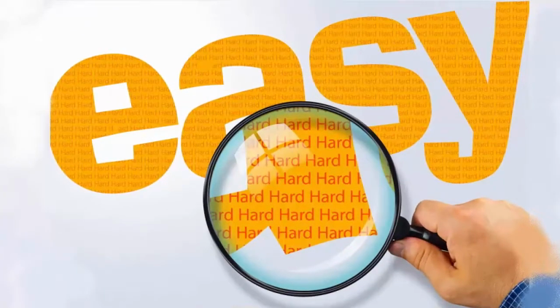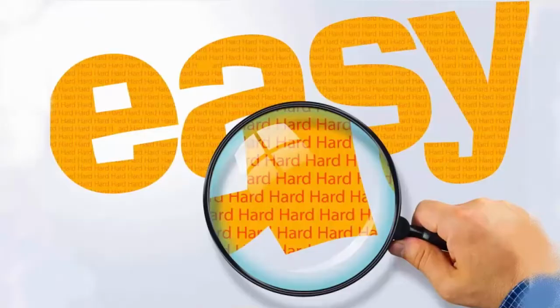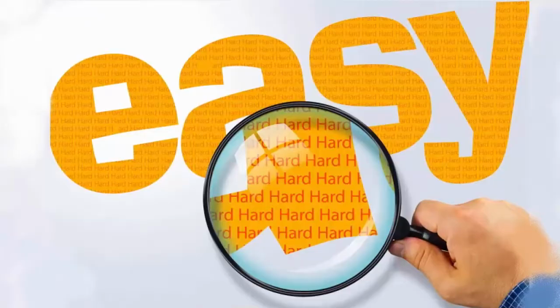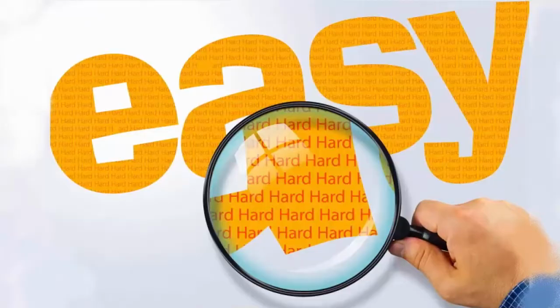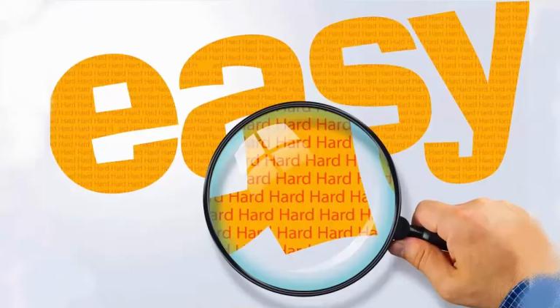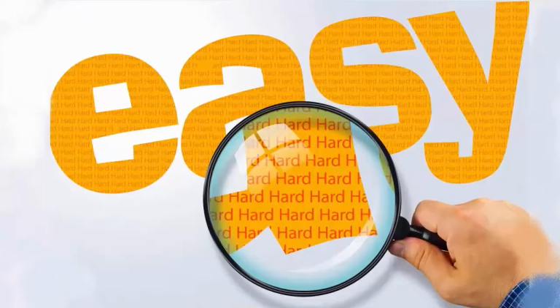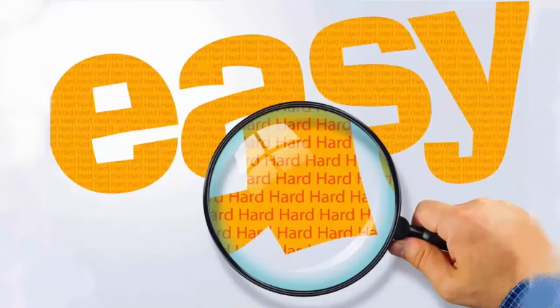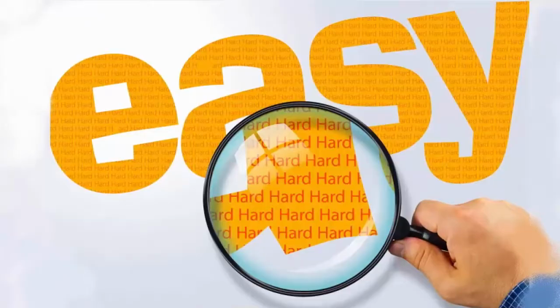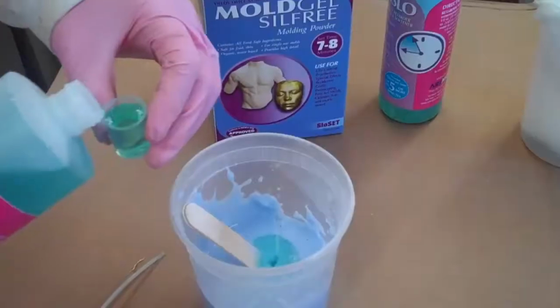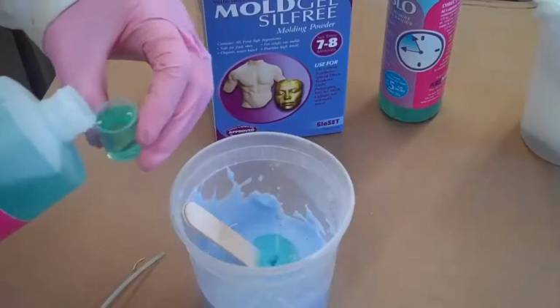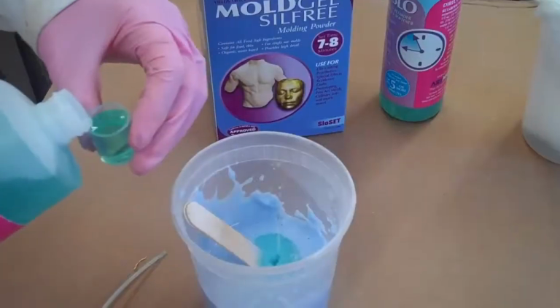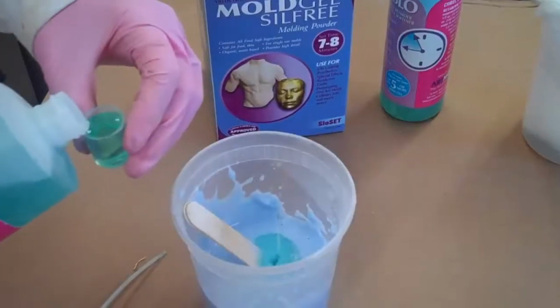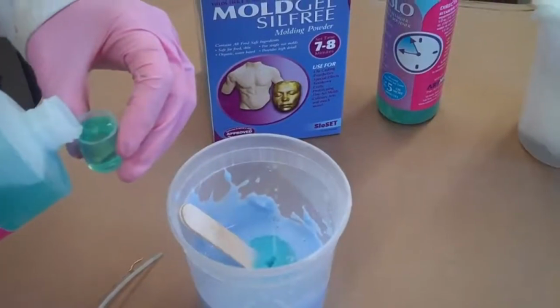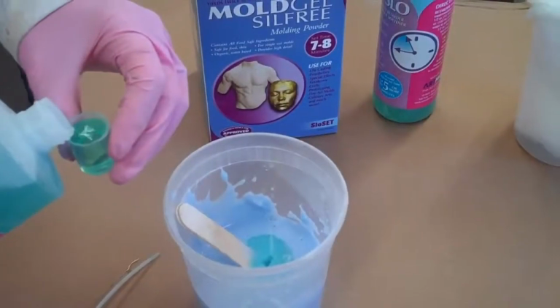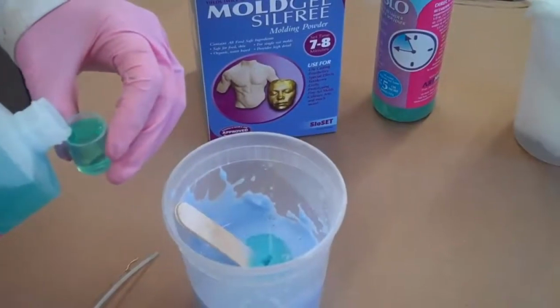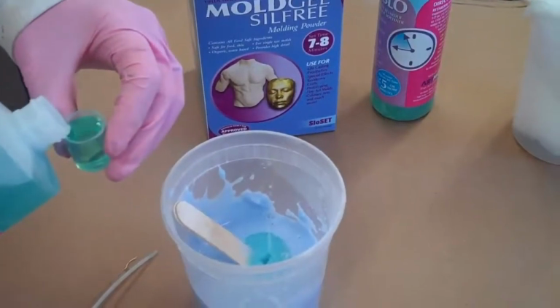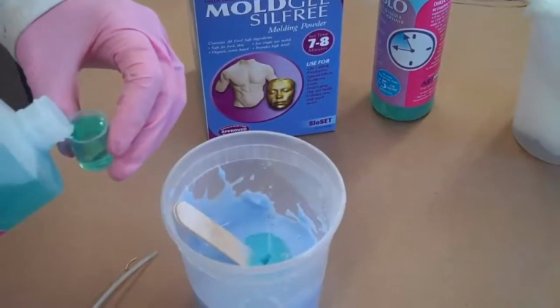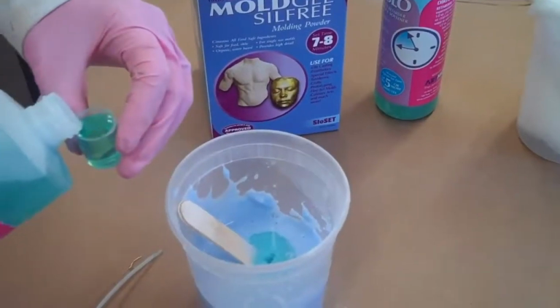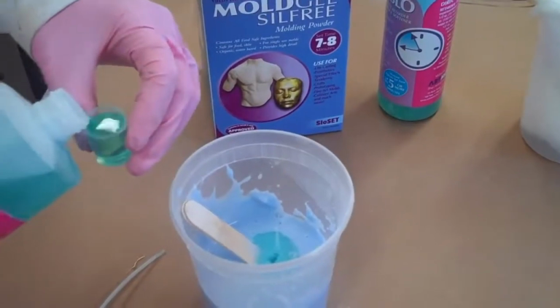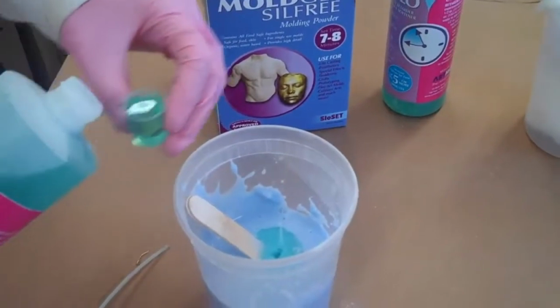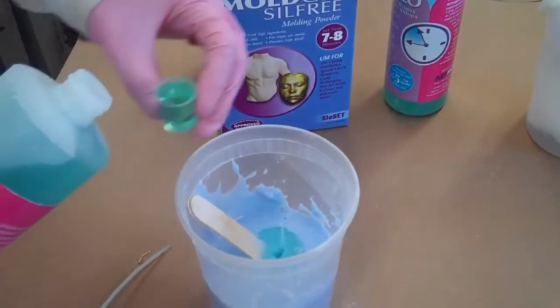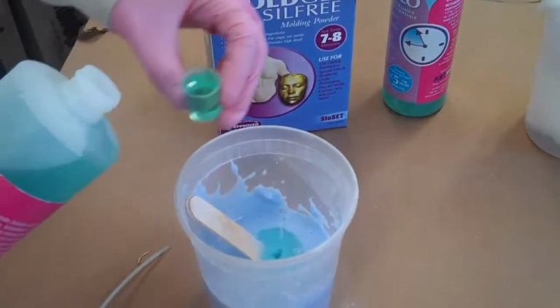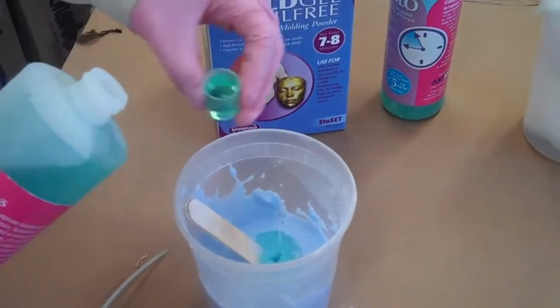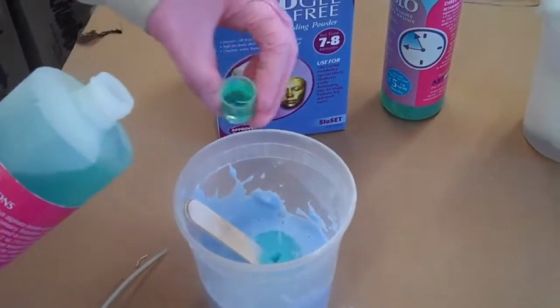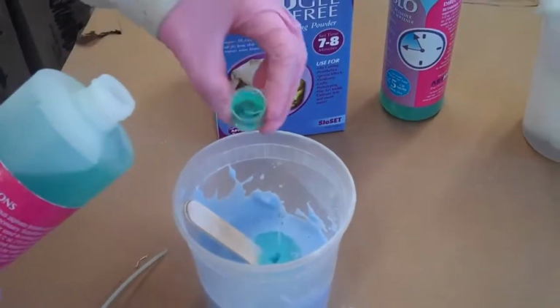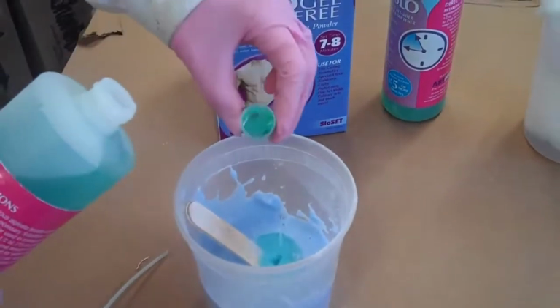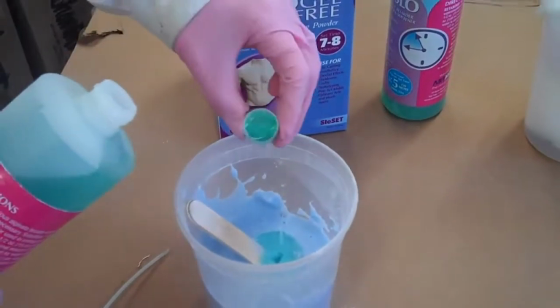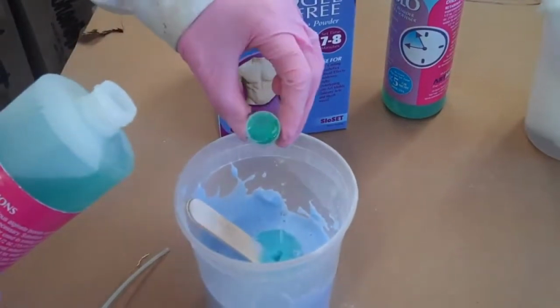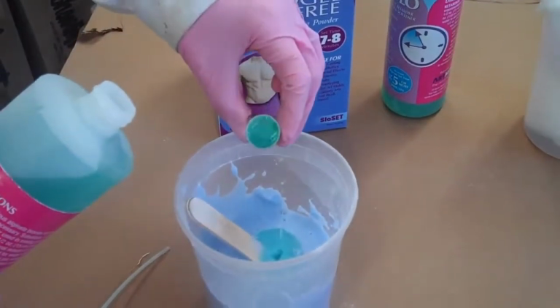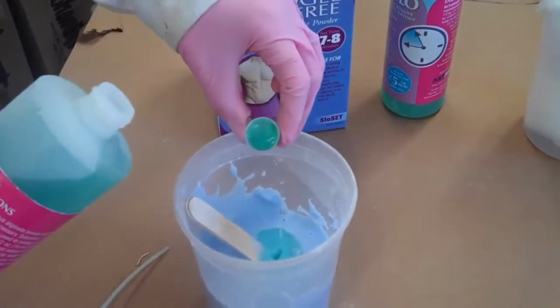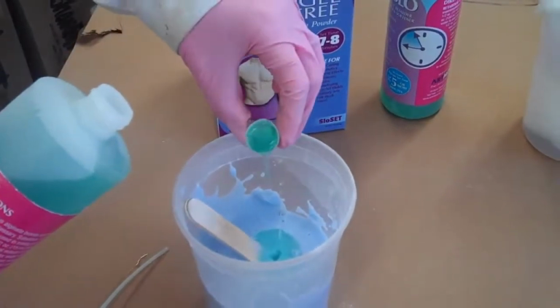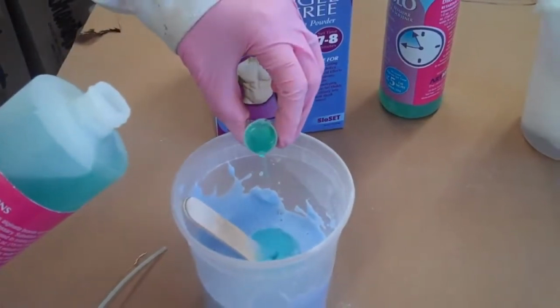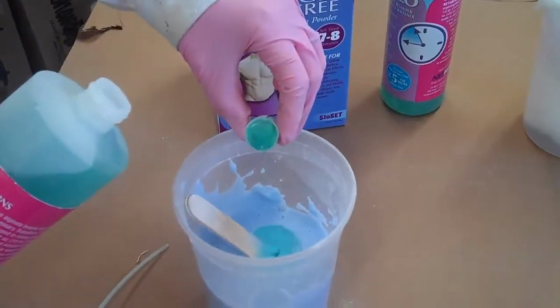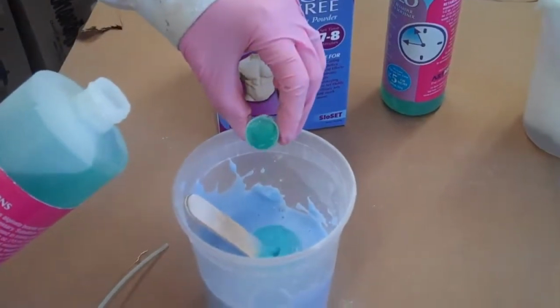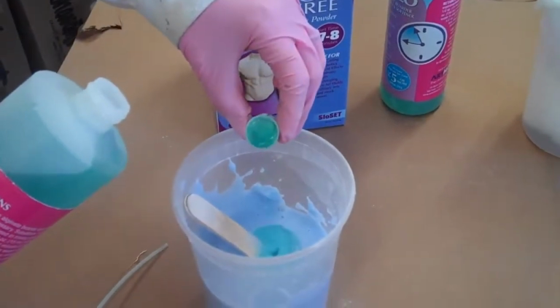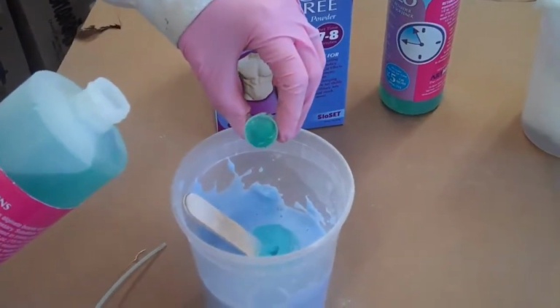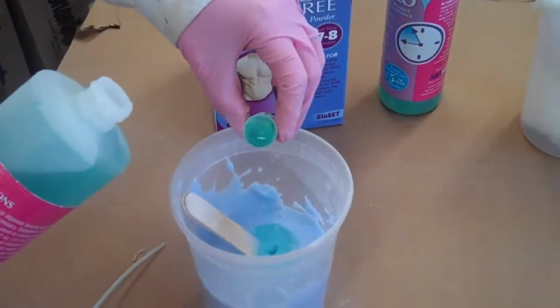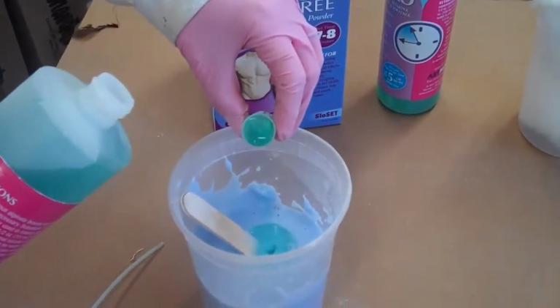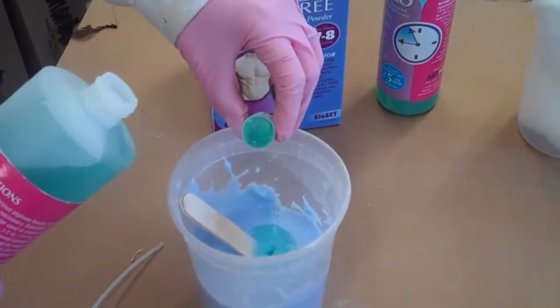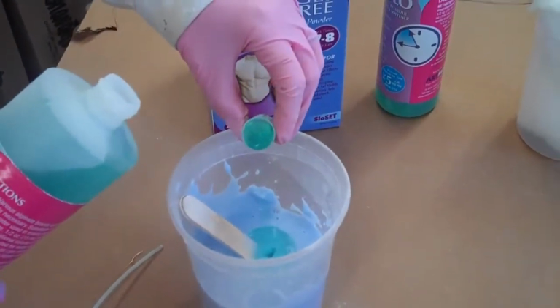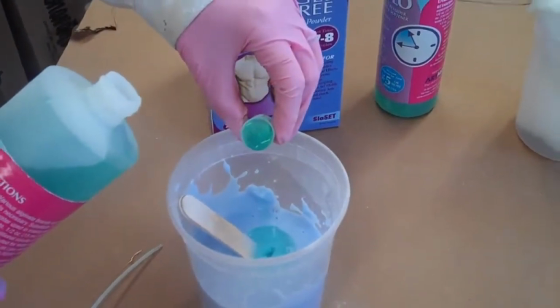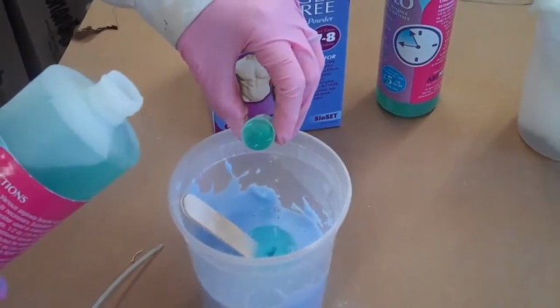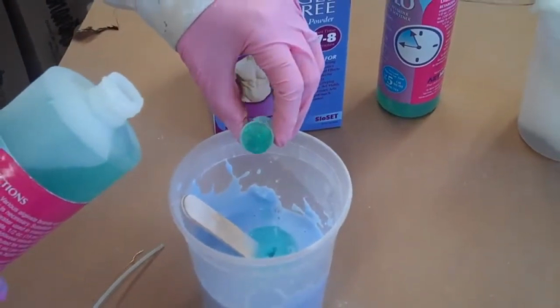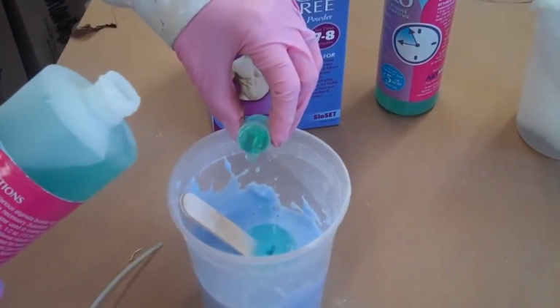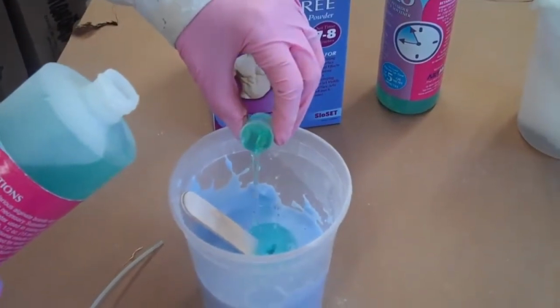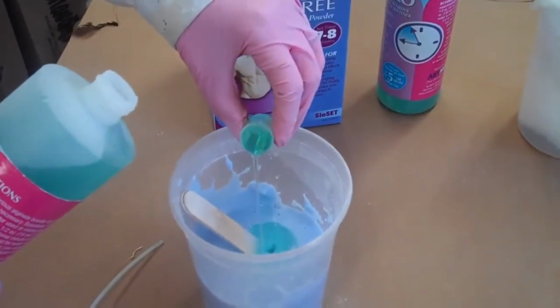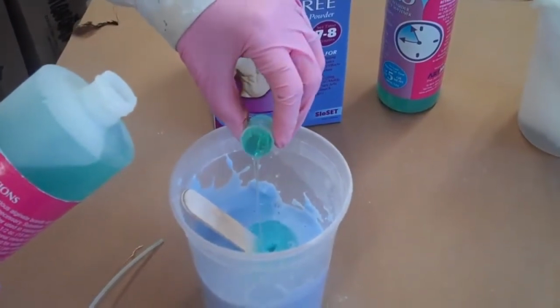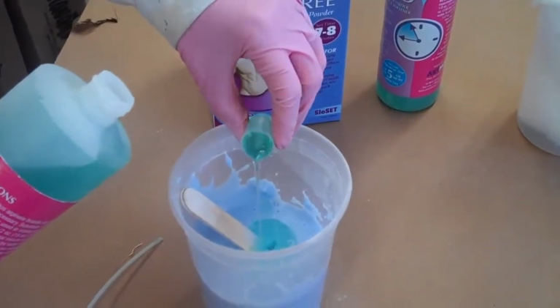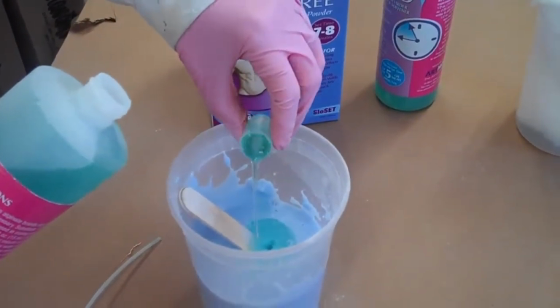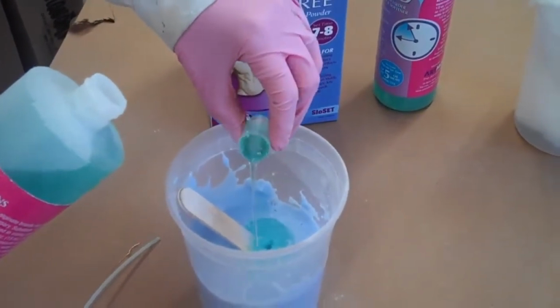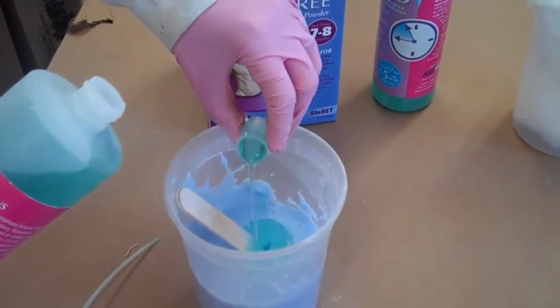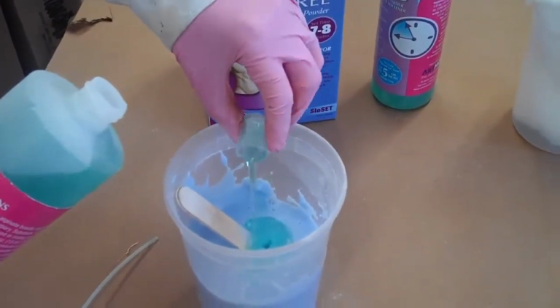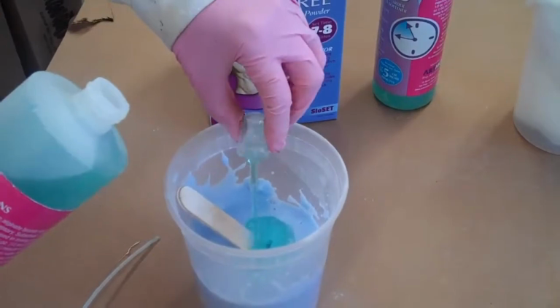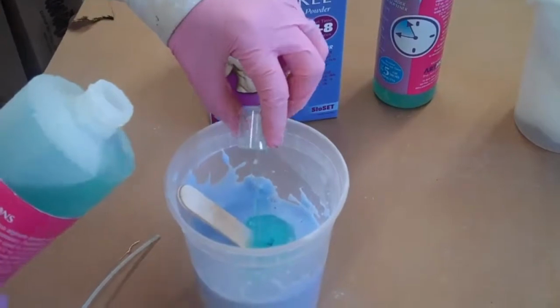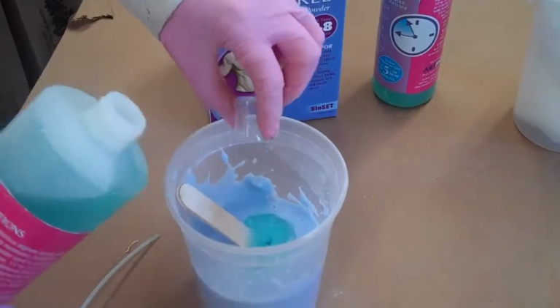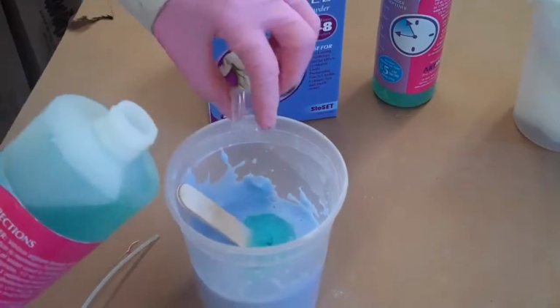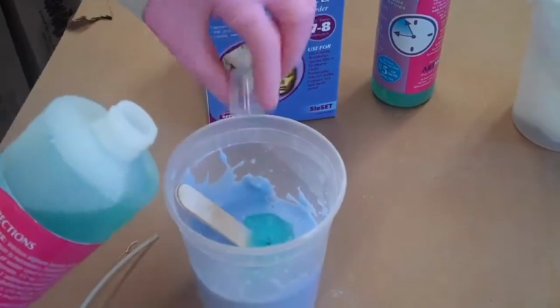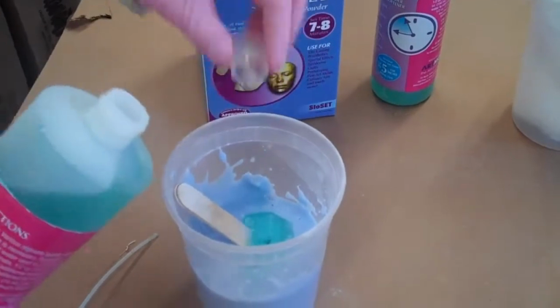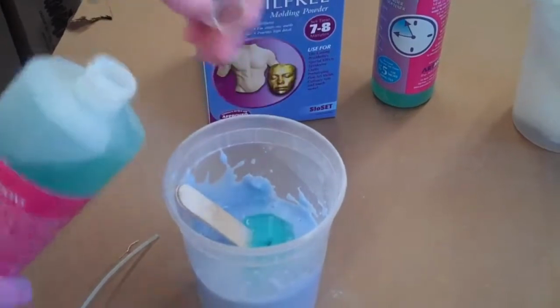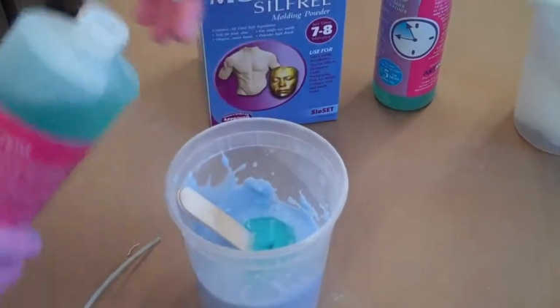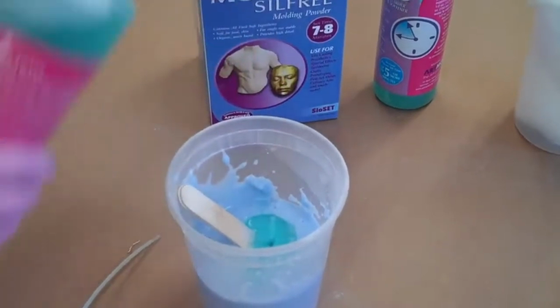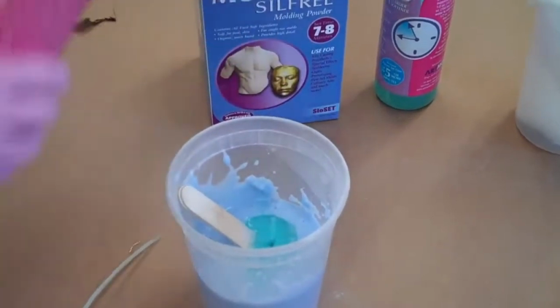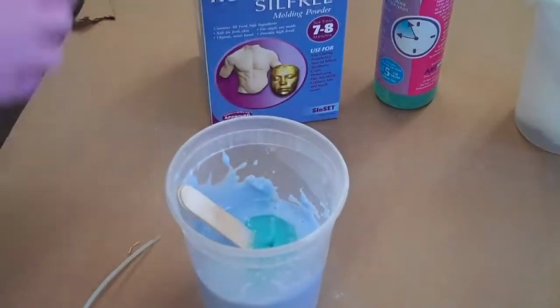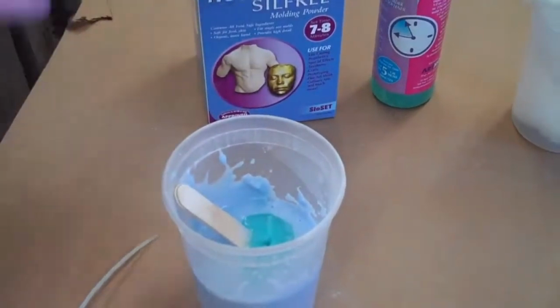Here's how you do it. Add an ounce or two to a pound of alginate mix to retard setting. Now you have more application time.